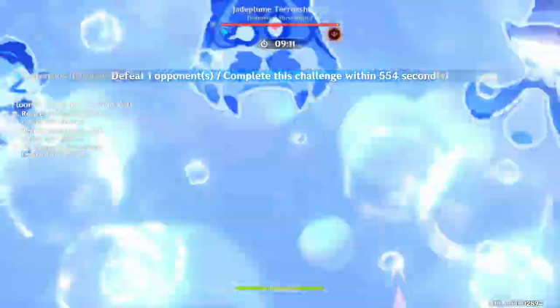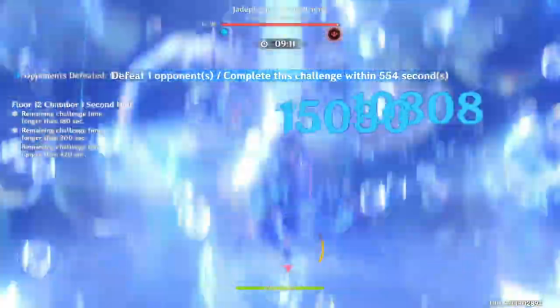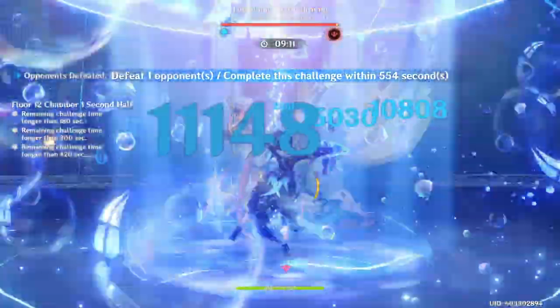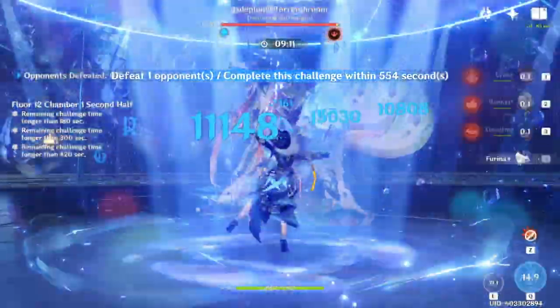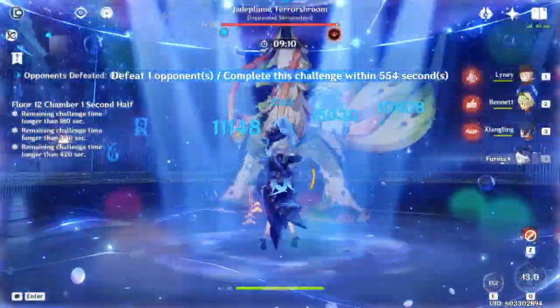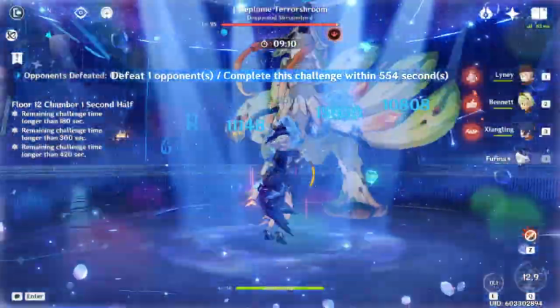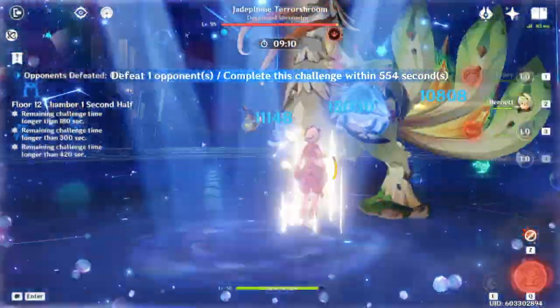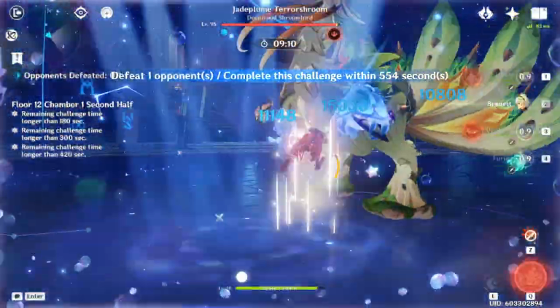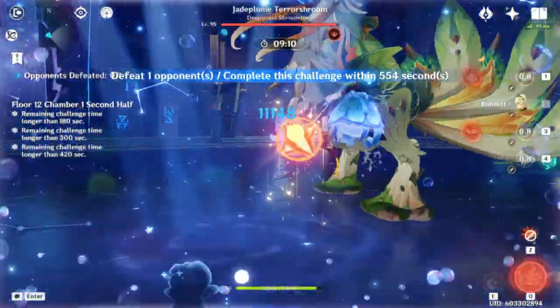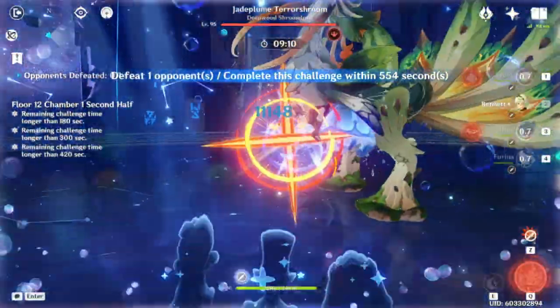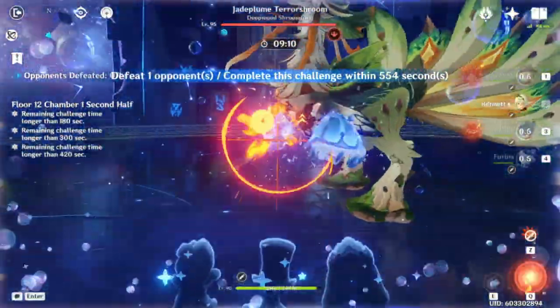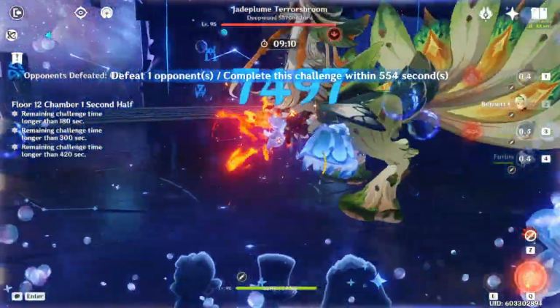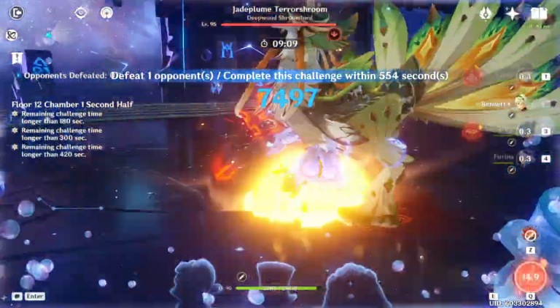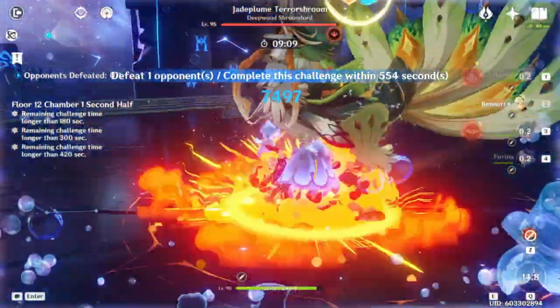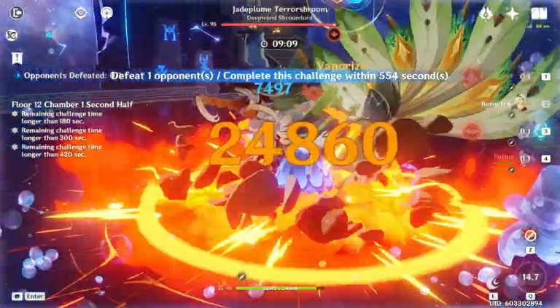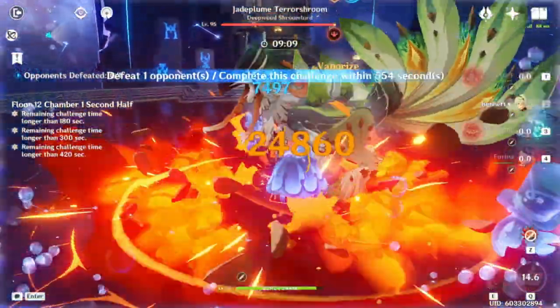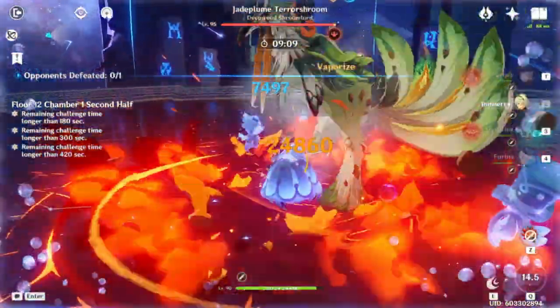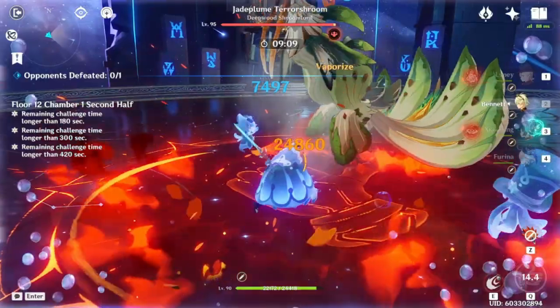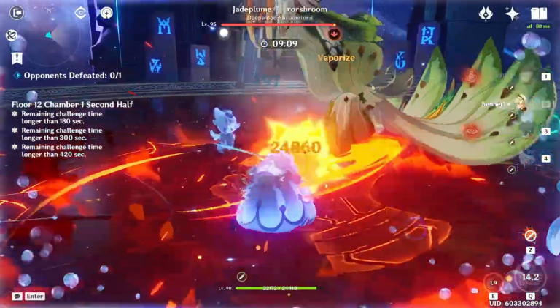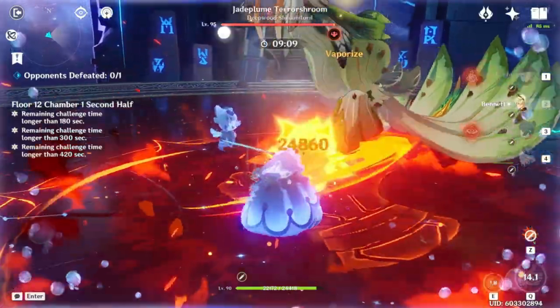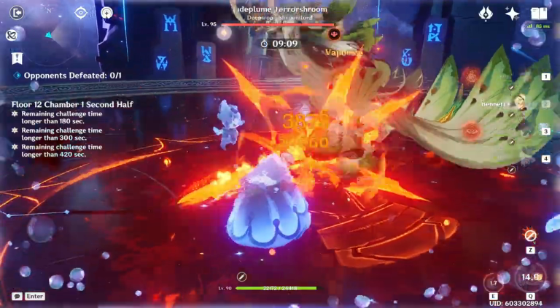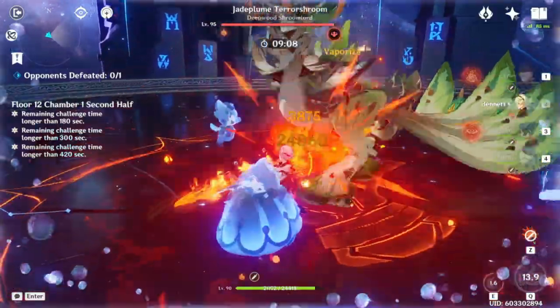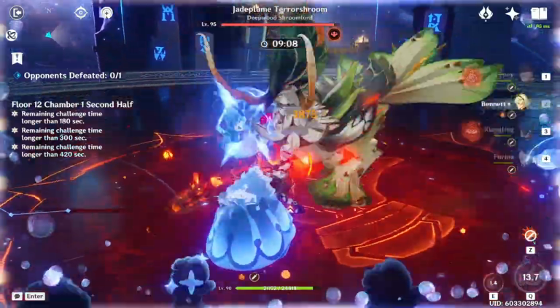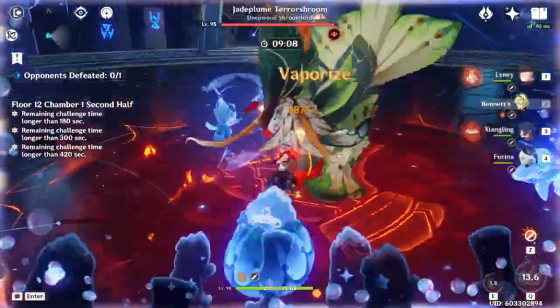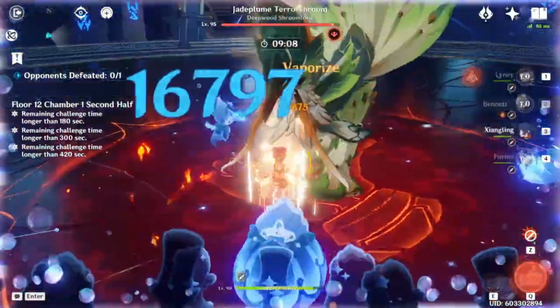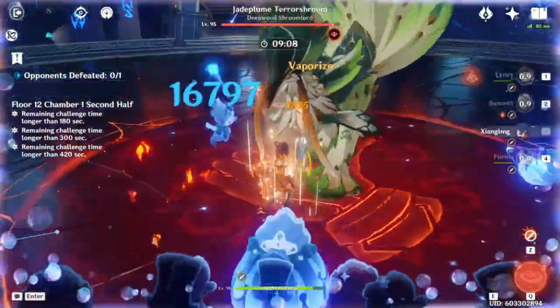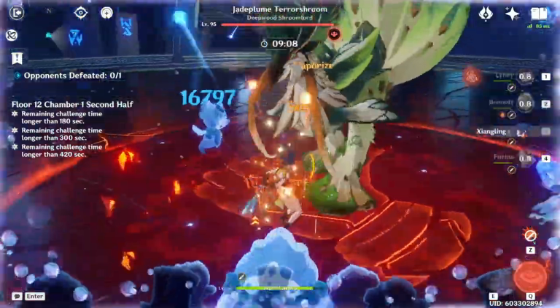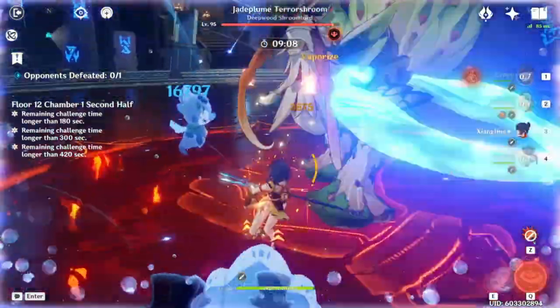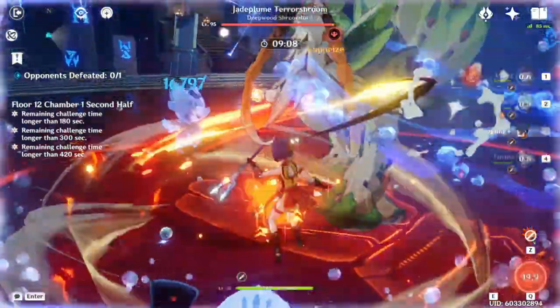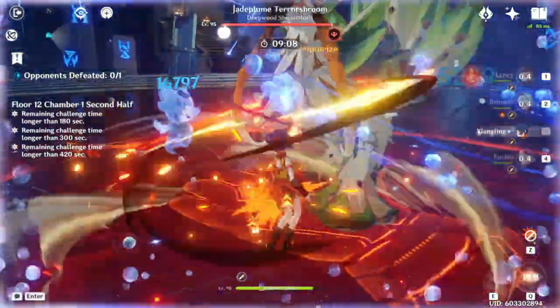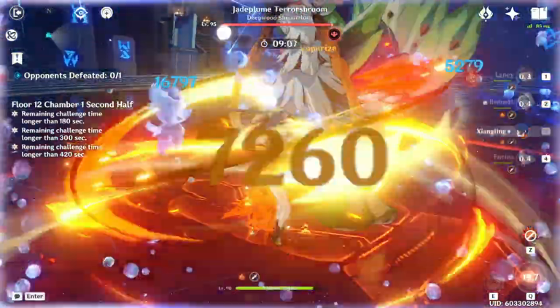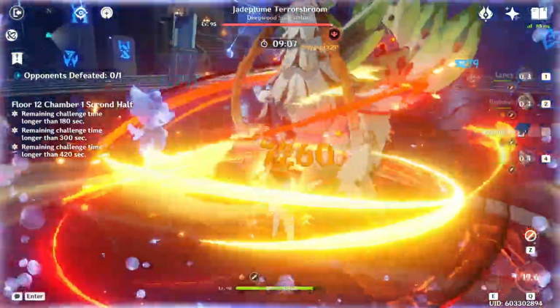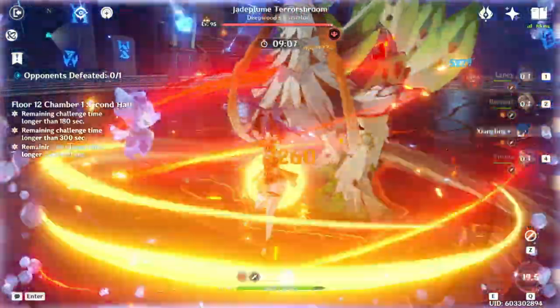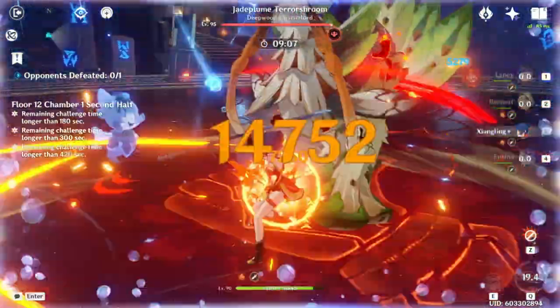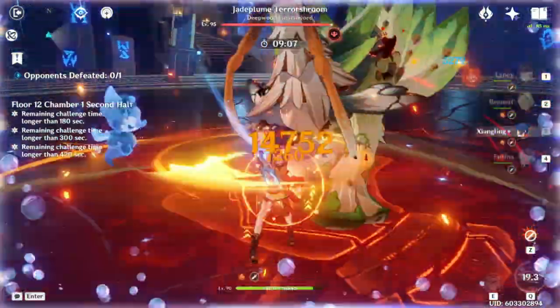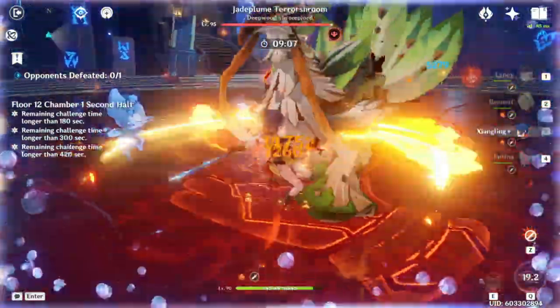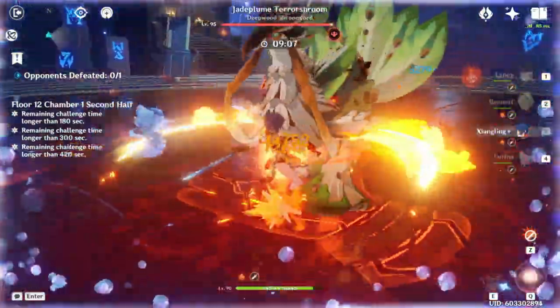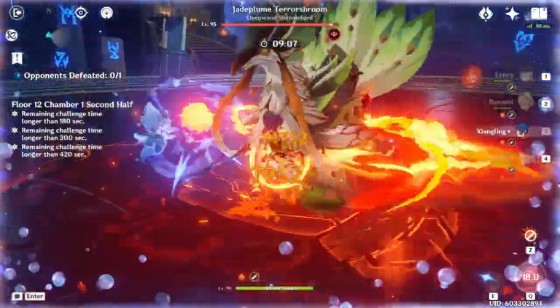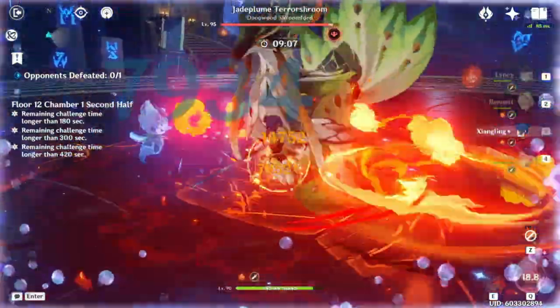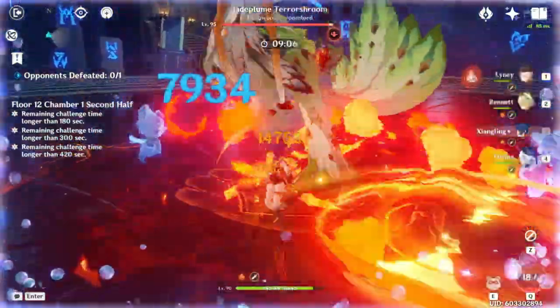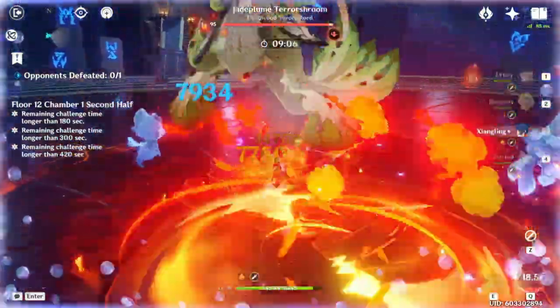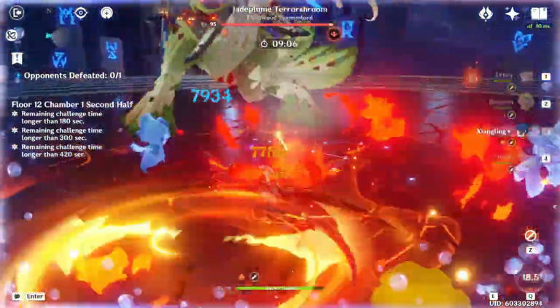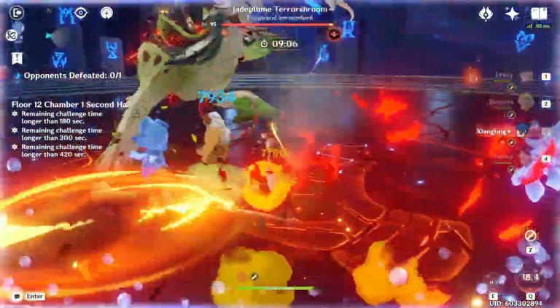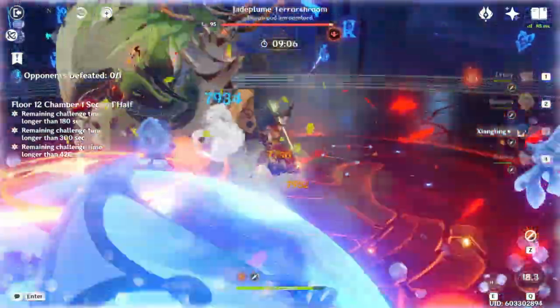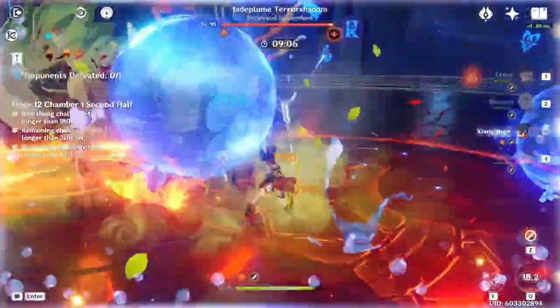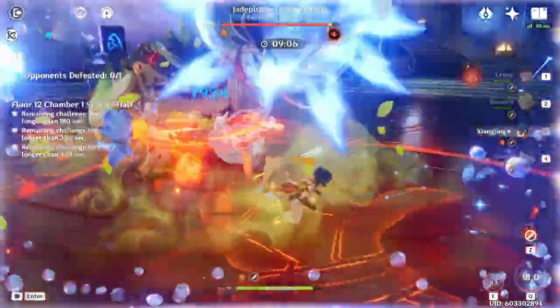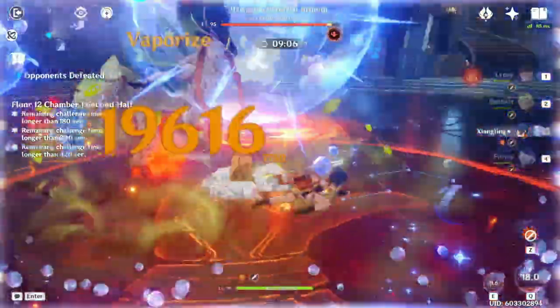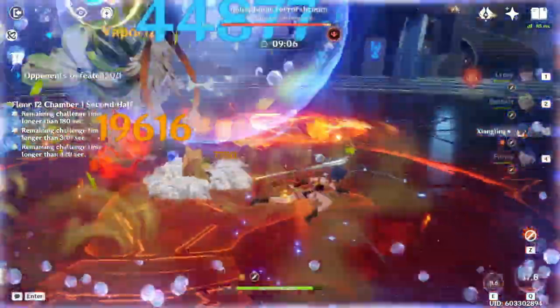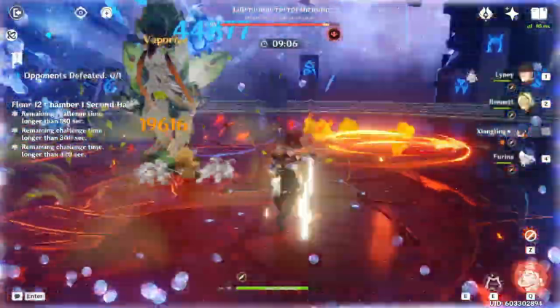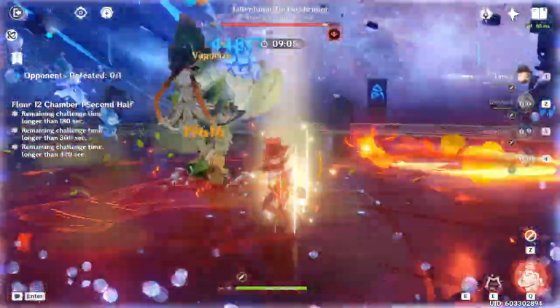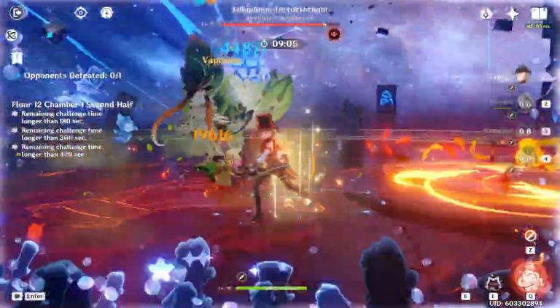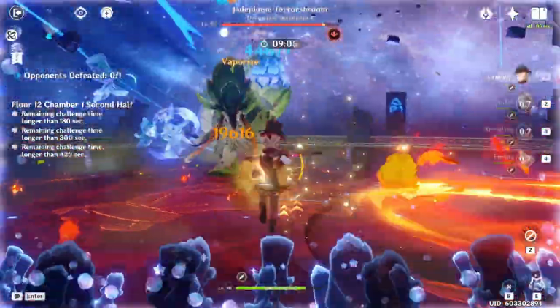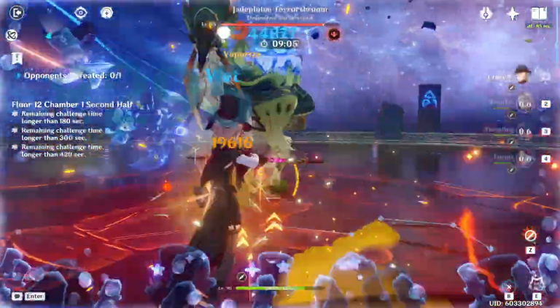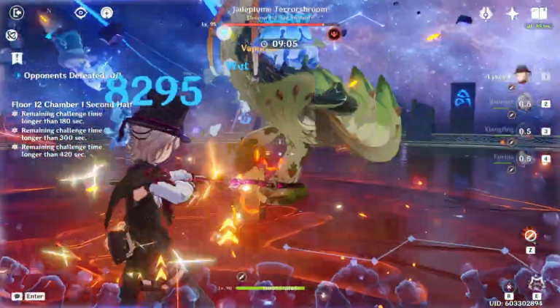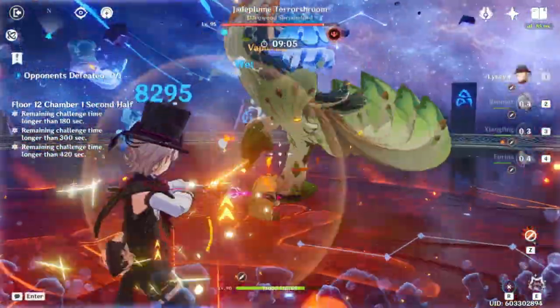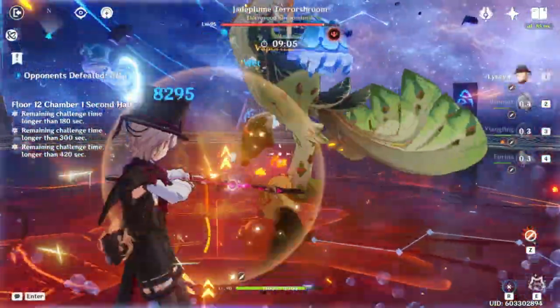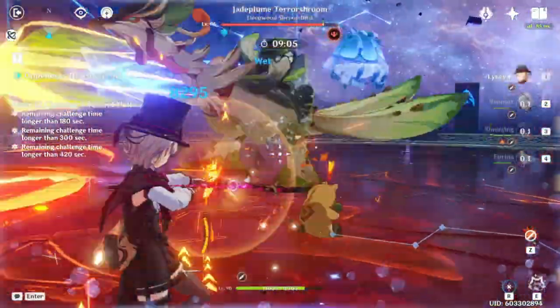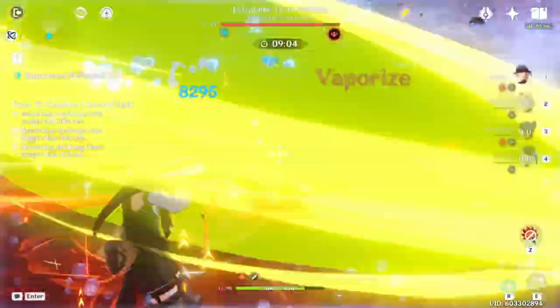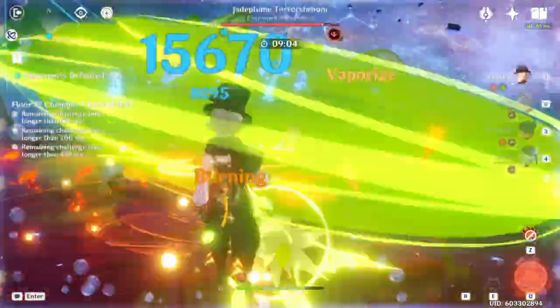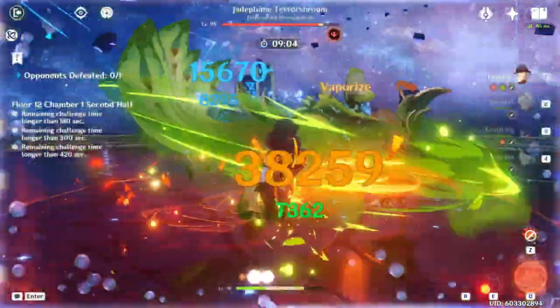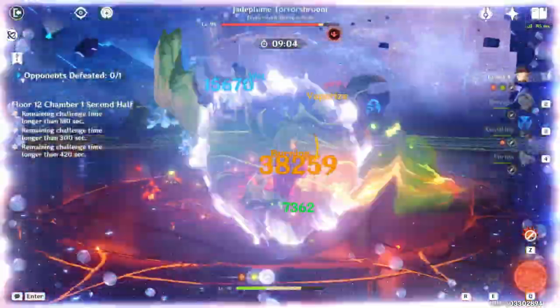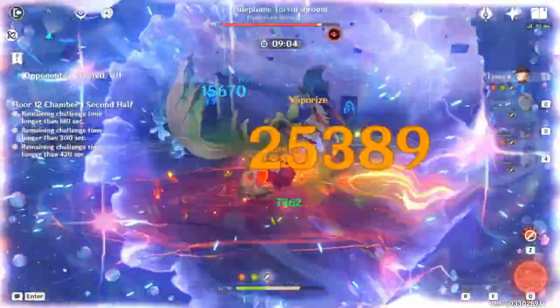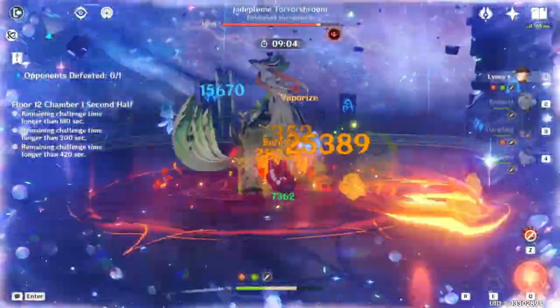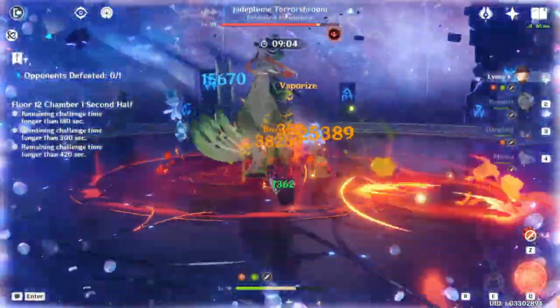Overall, all of his constellations except C5 are good stopping points if you want to invest vertically into him. For an early stopping point, C1 is great, but going further to C2, C3, or C4 are all good as well.